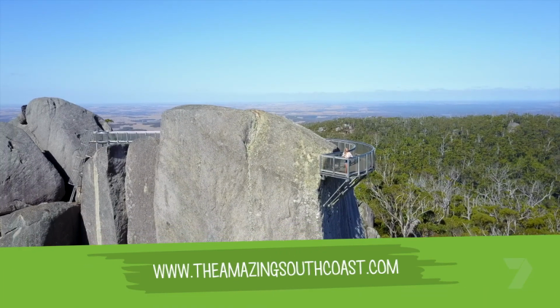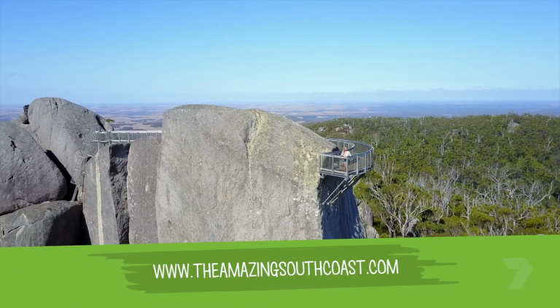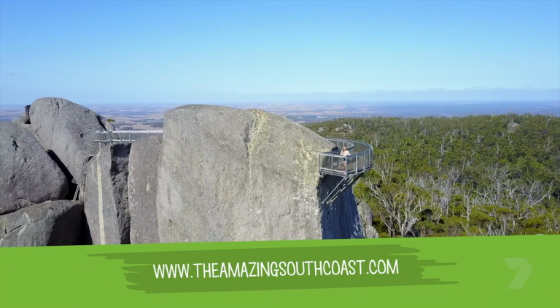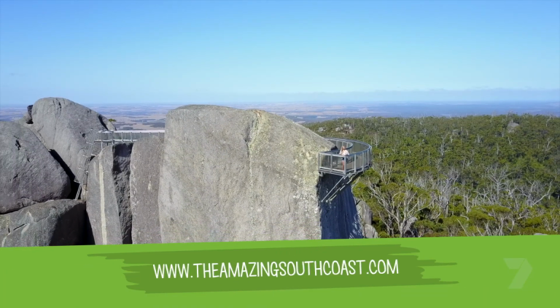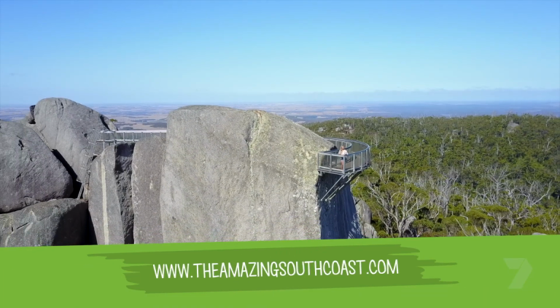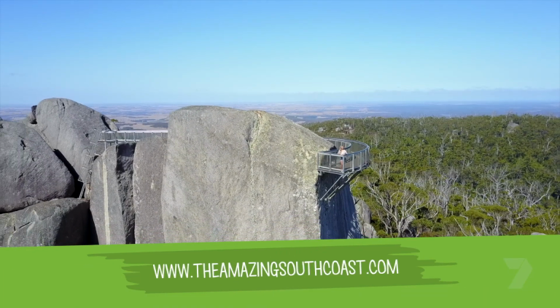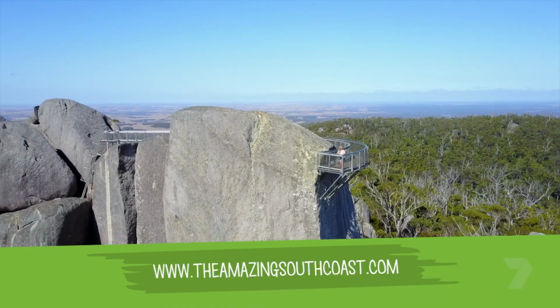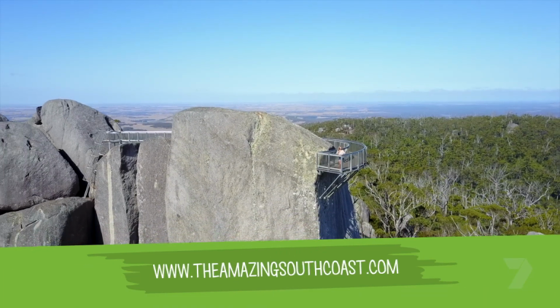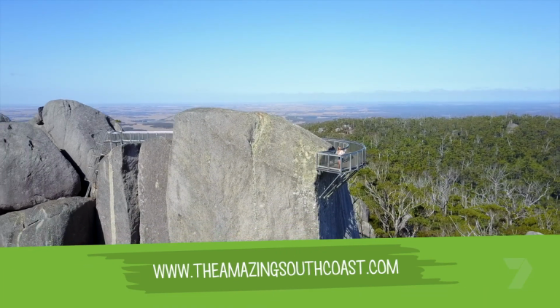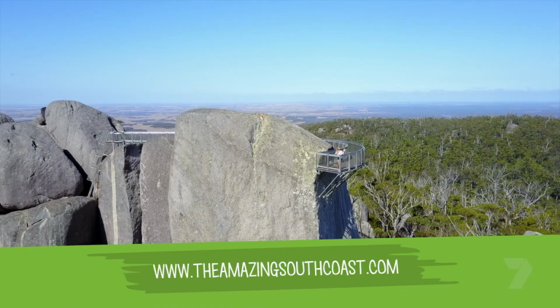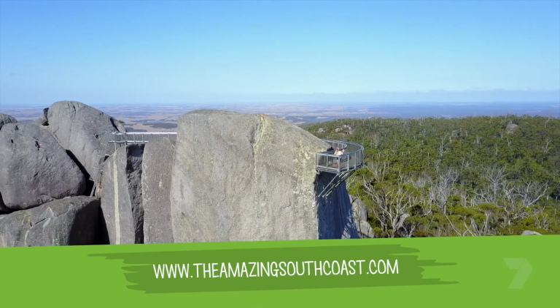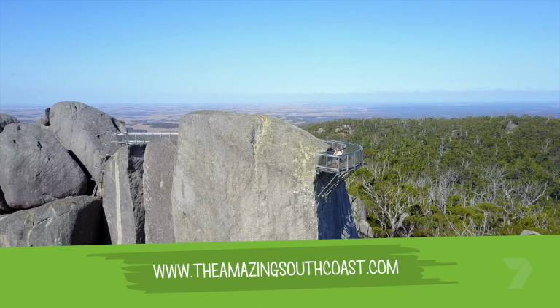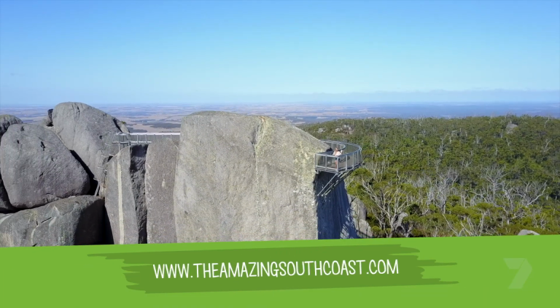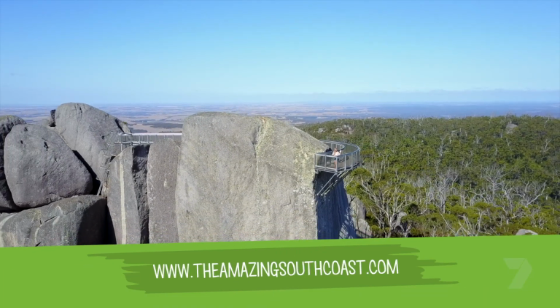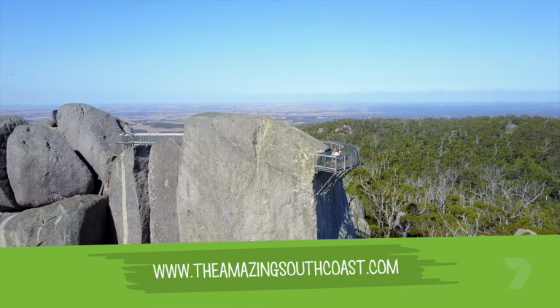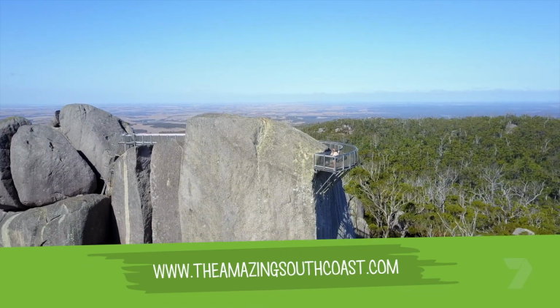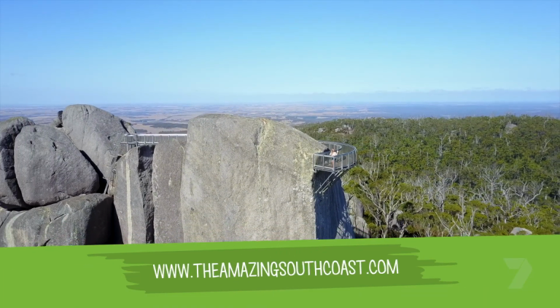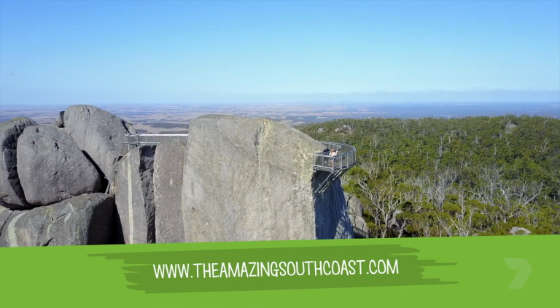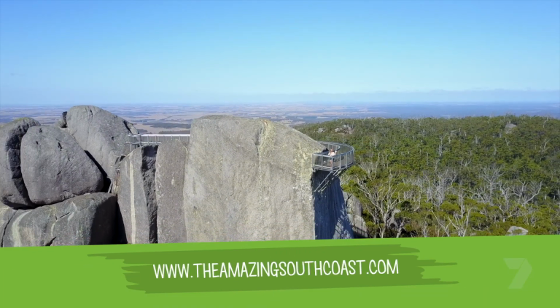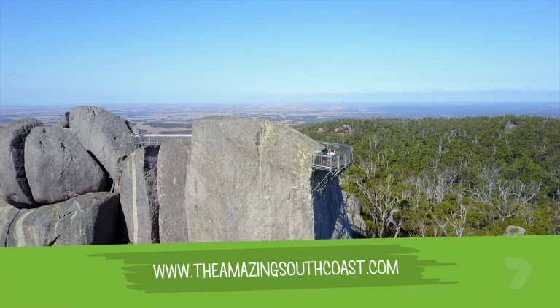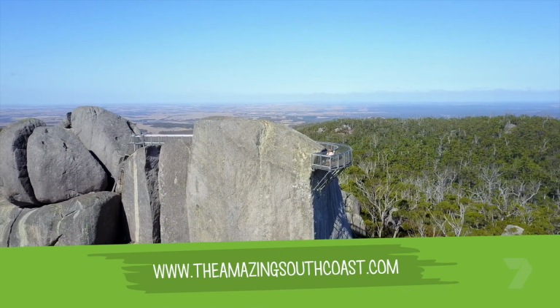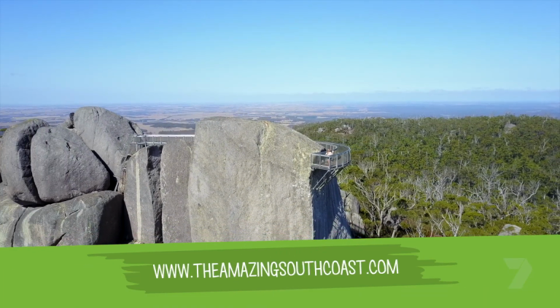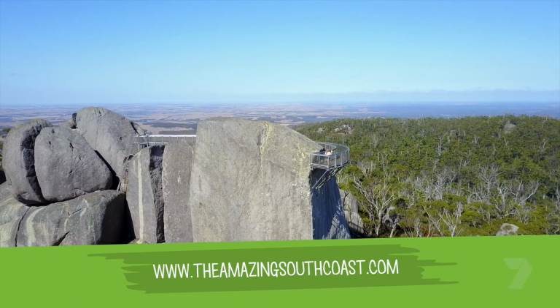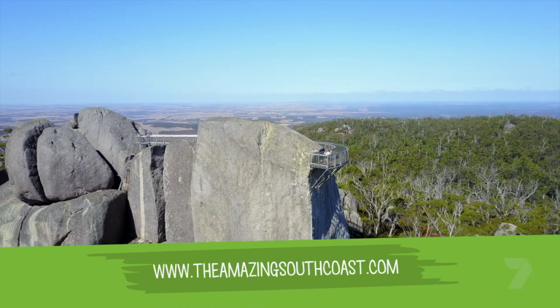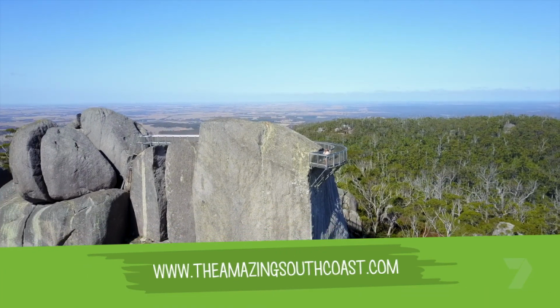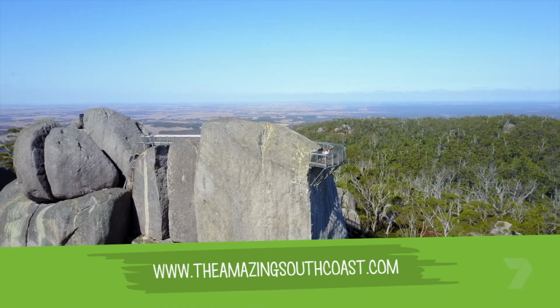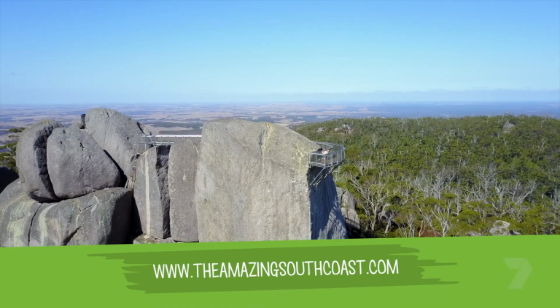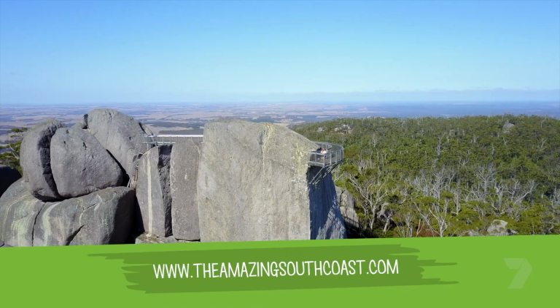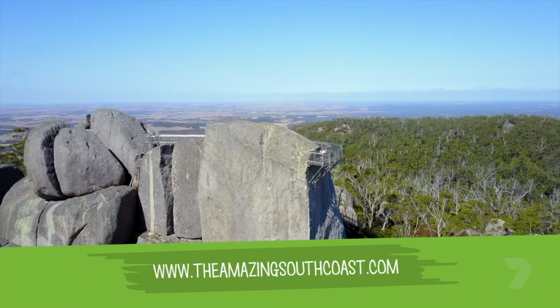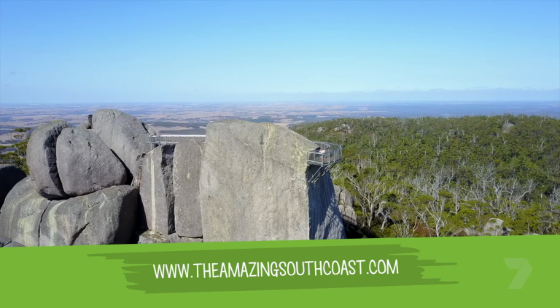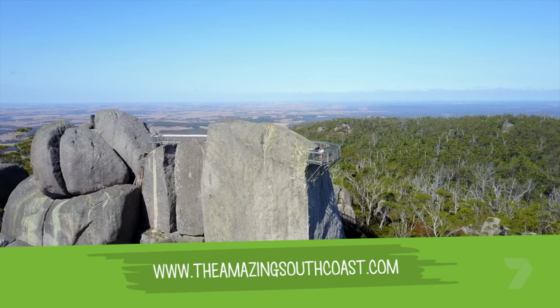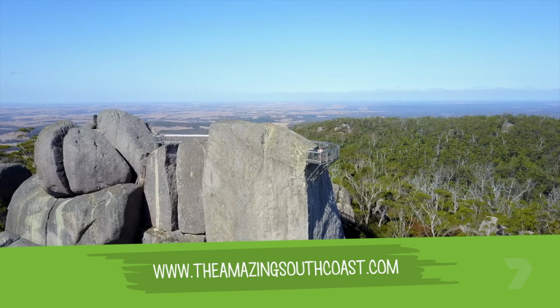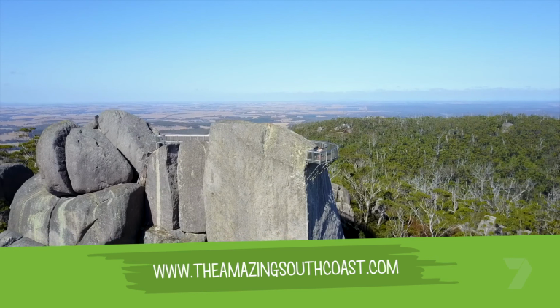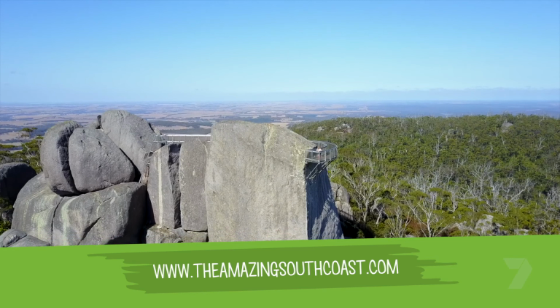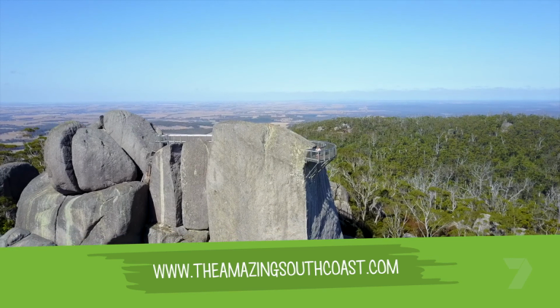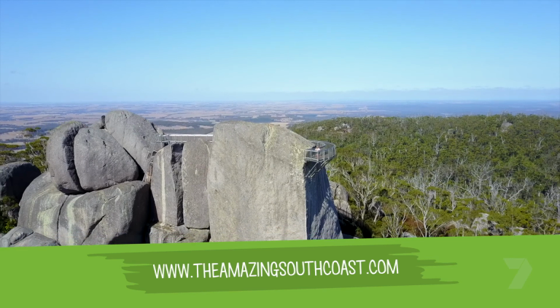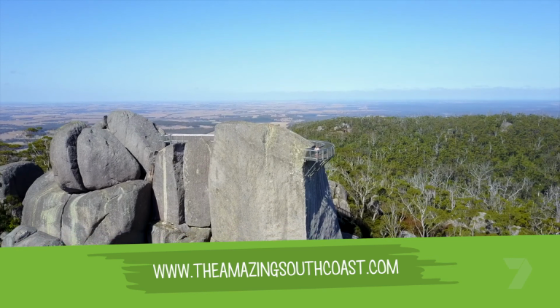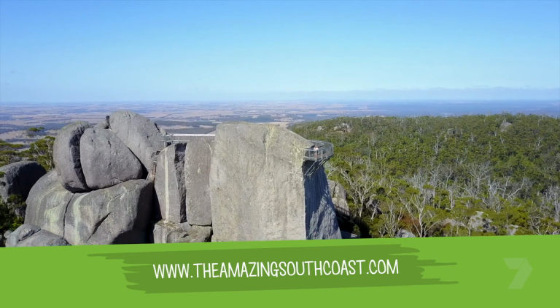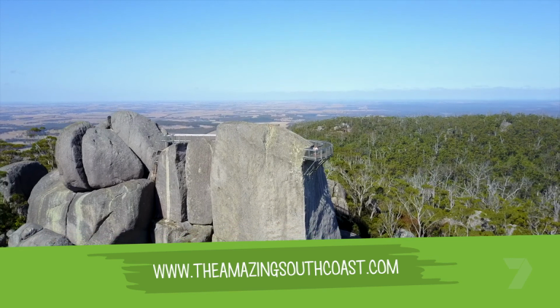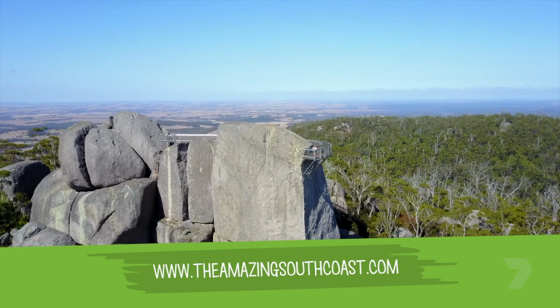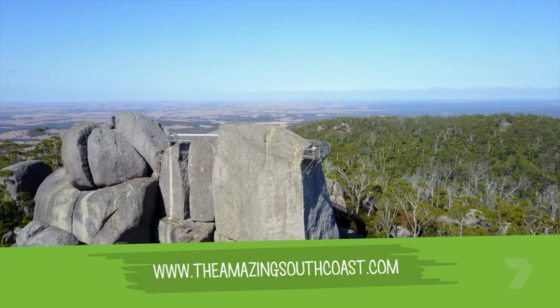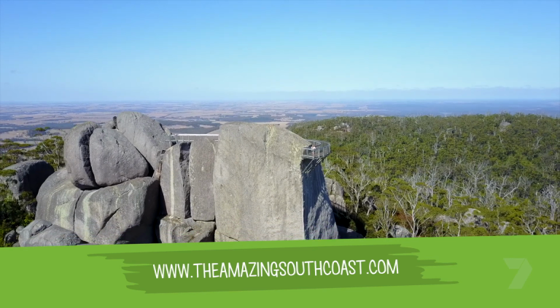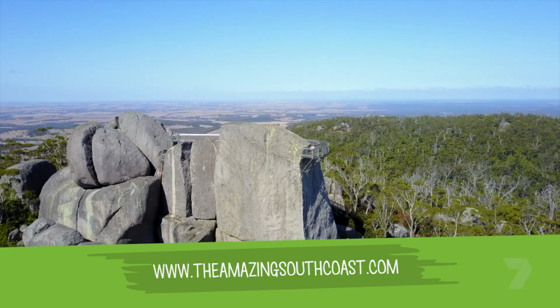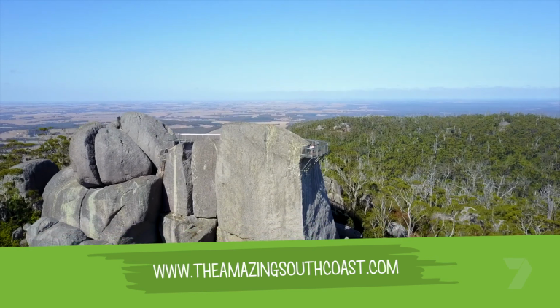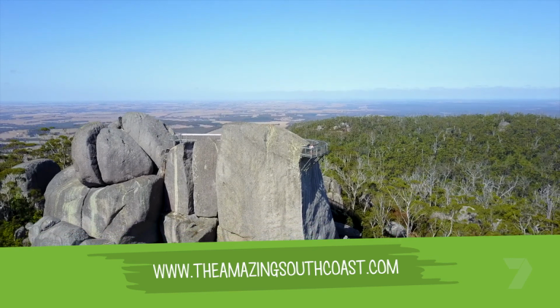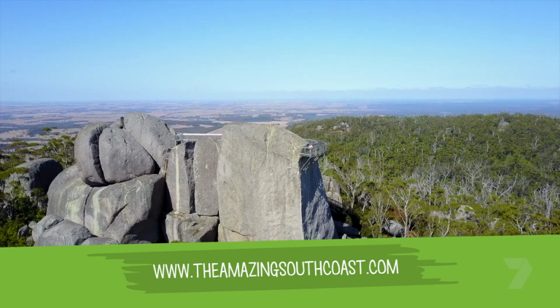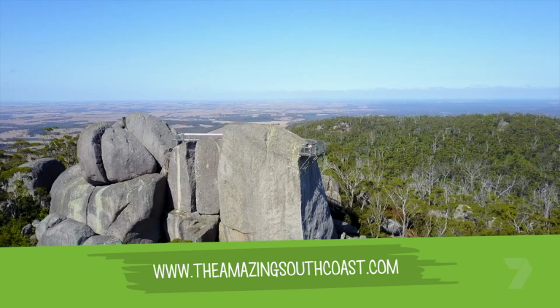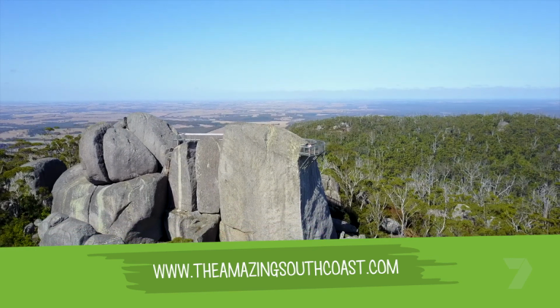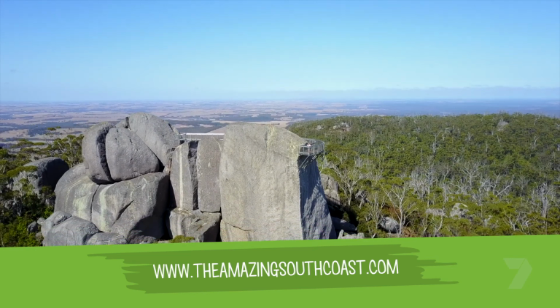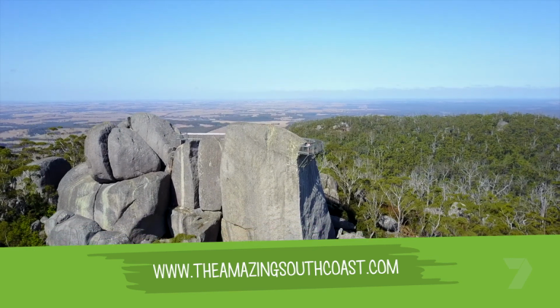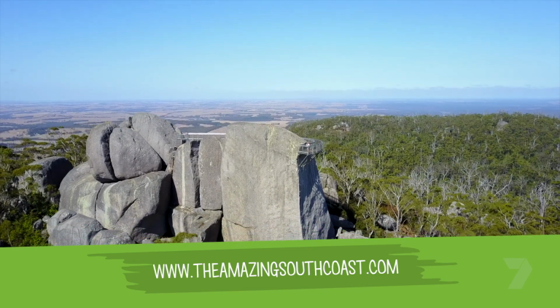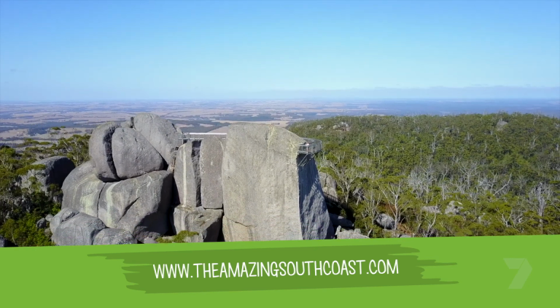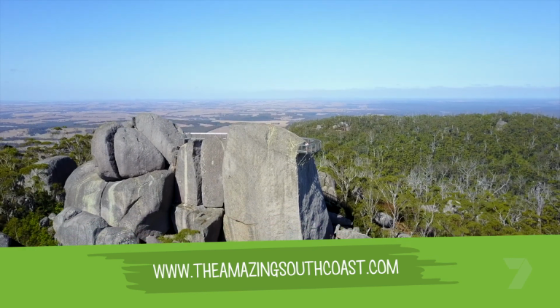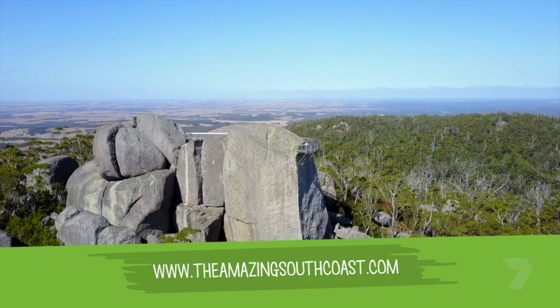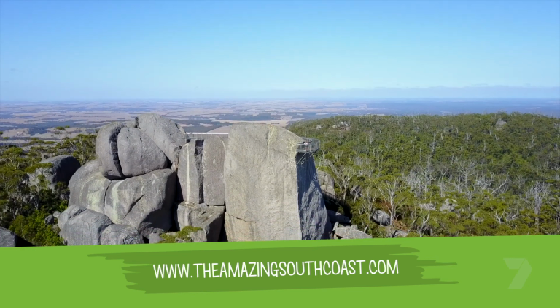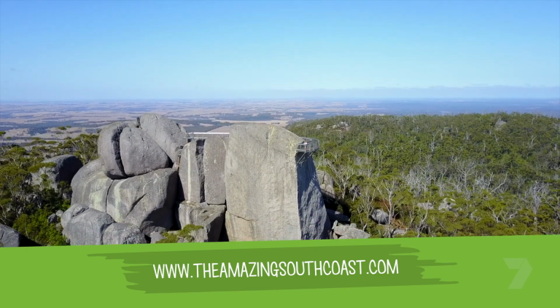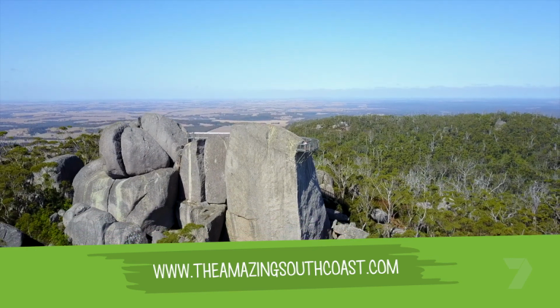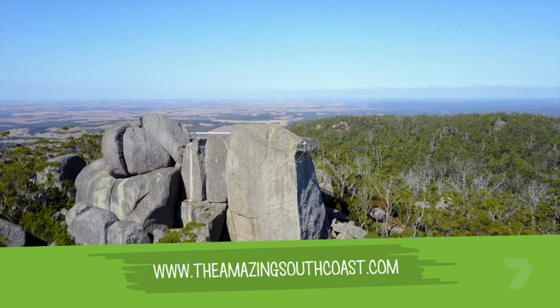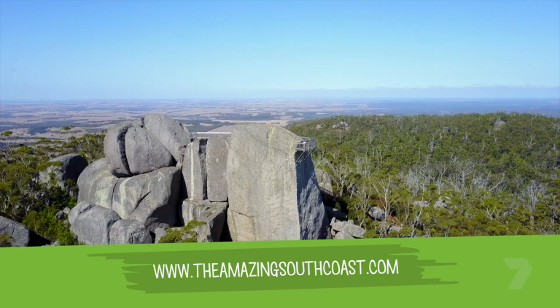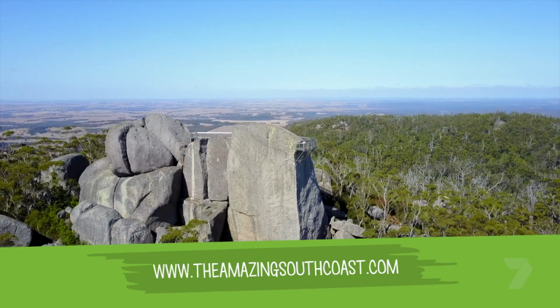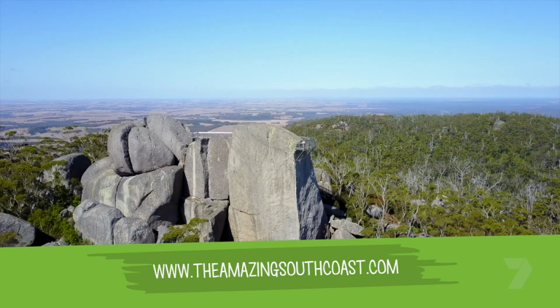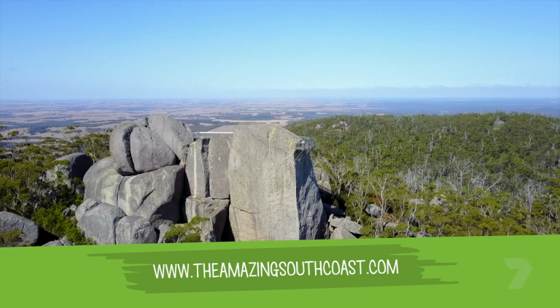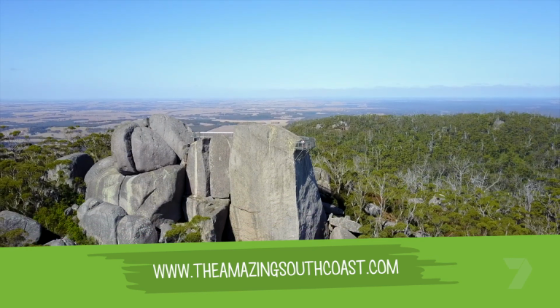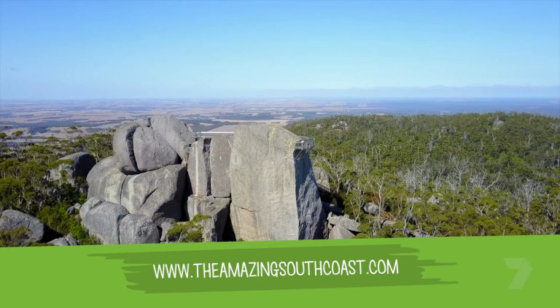Make sure you put the Castle Rock Skywalk on your must-do list. For more details, check out the website.